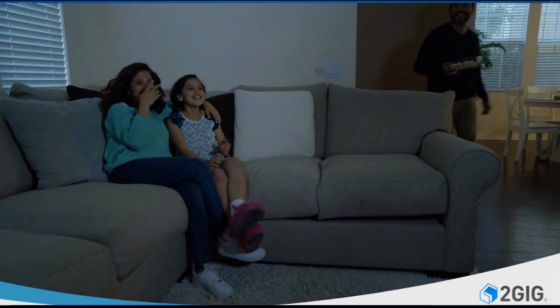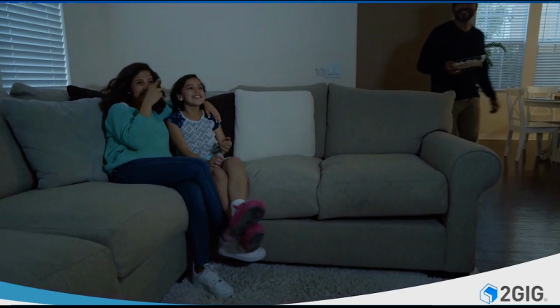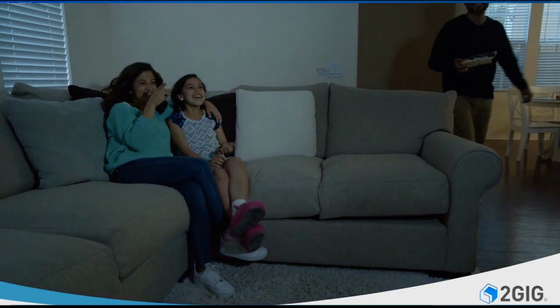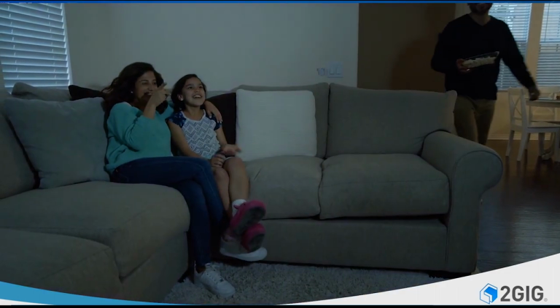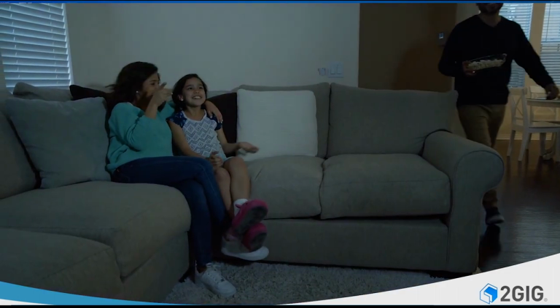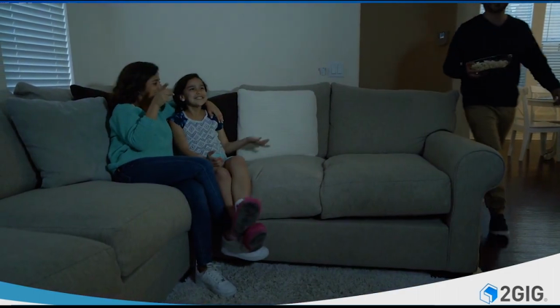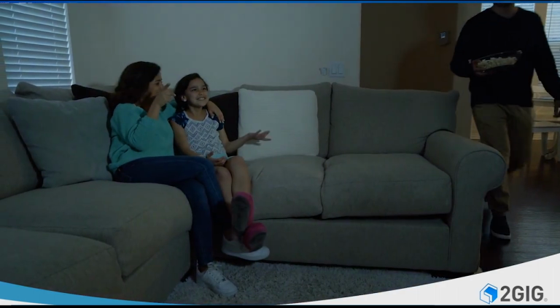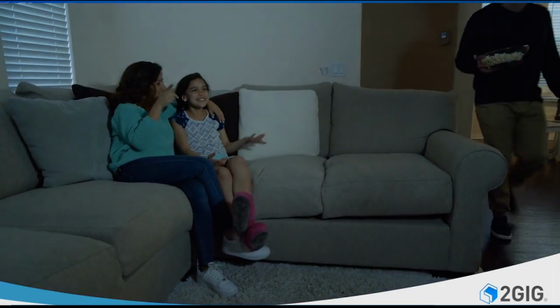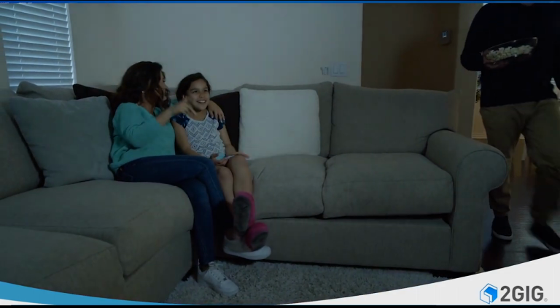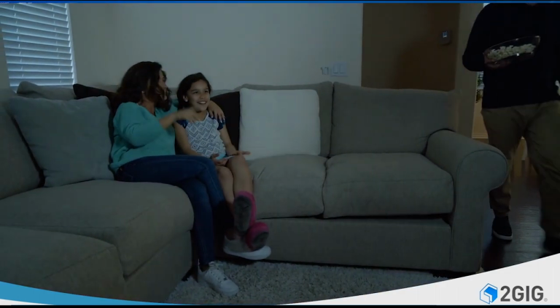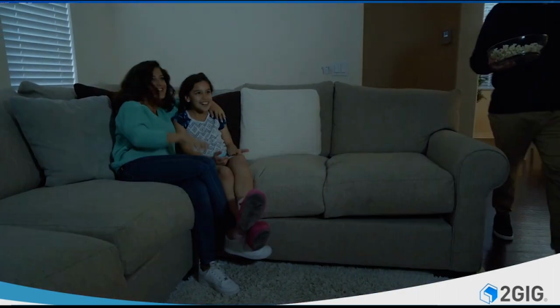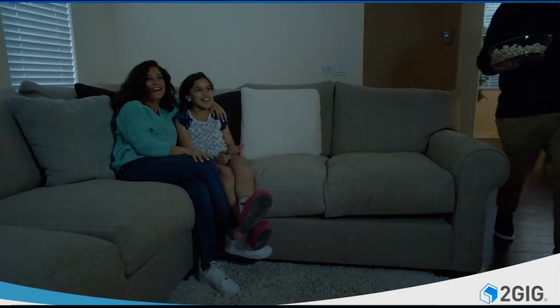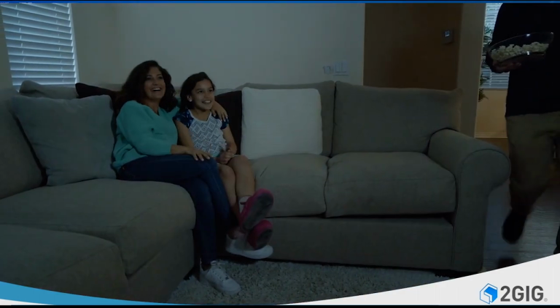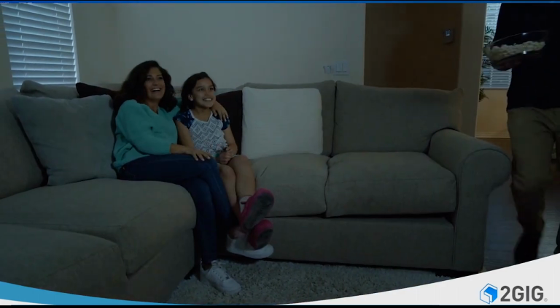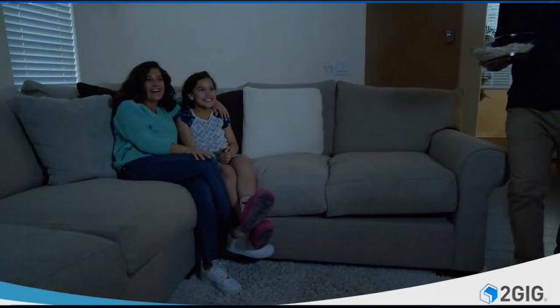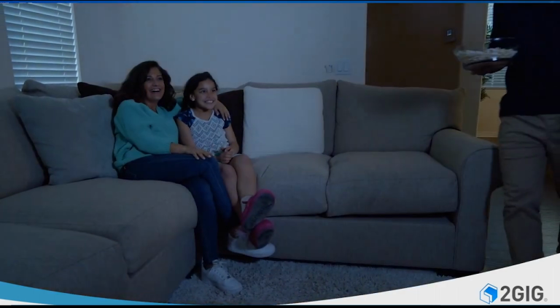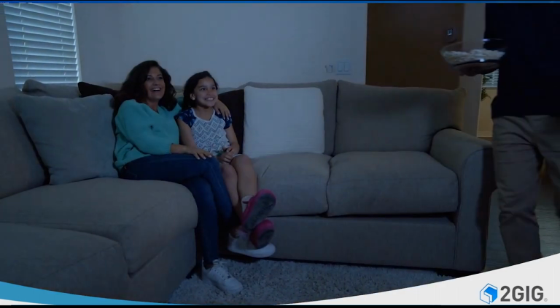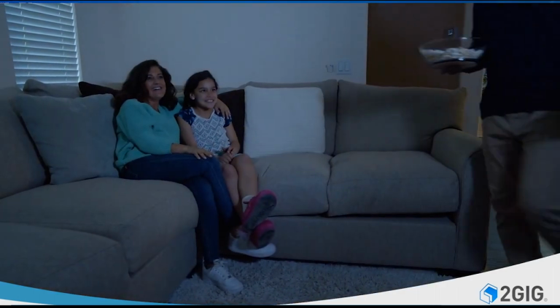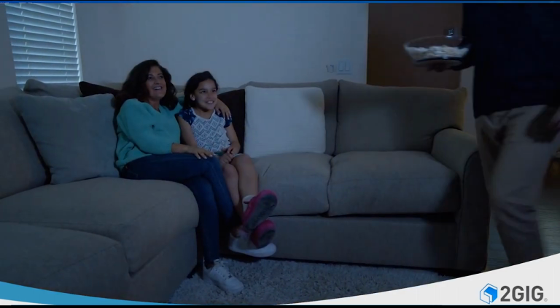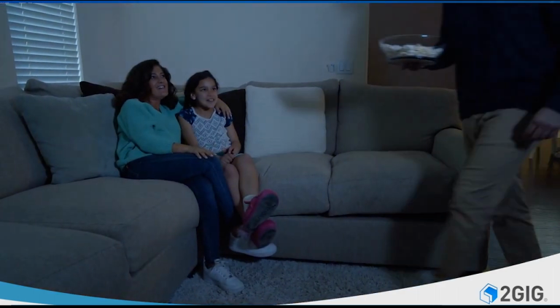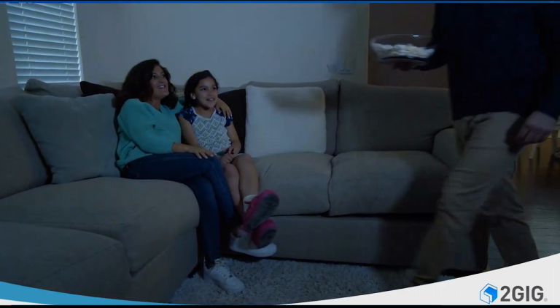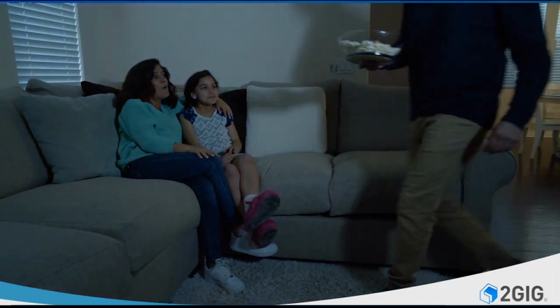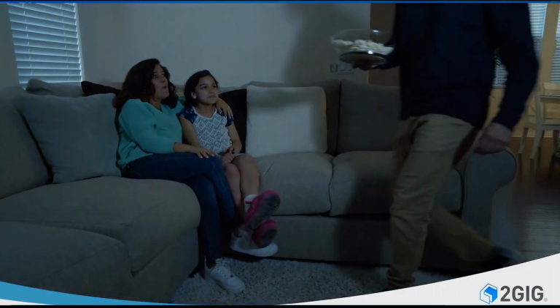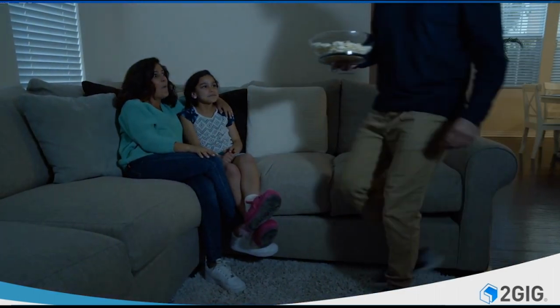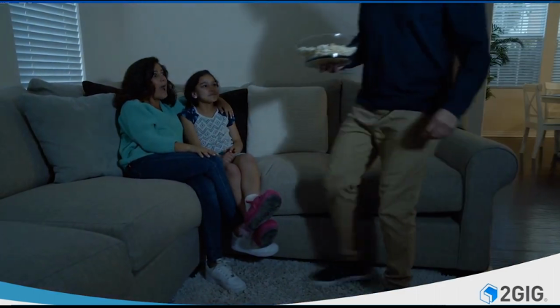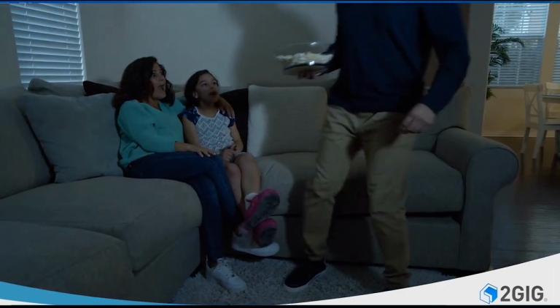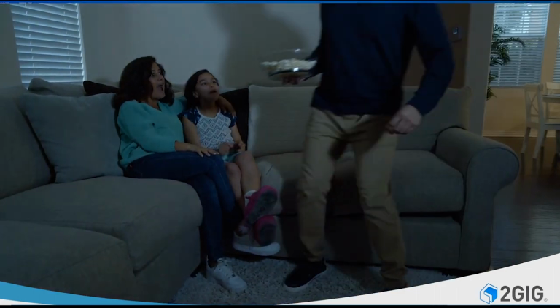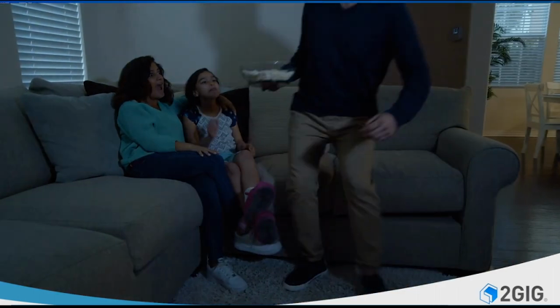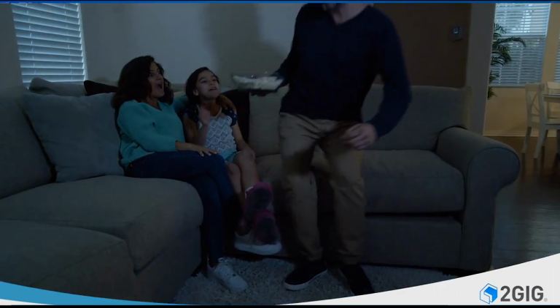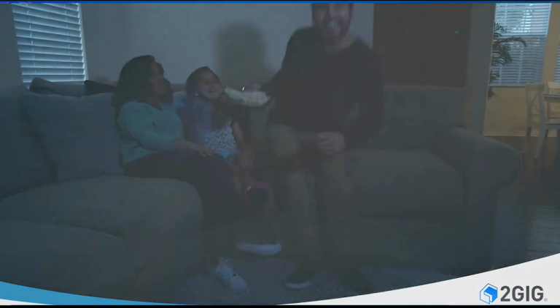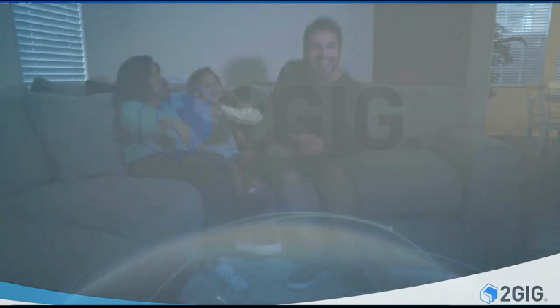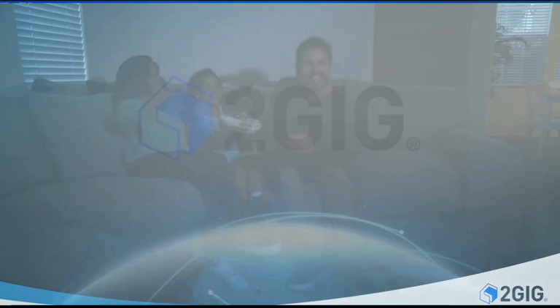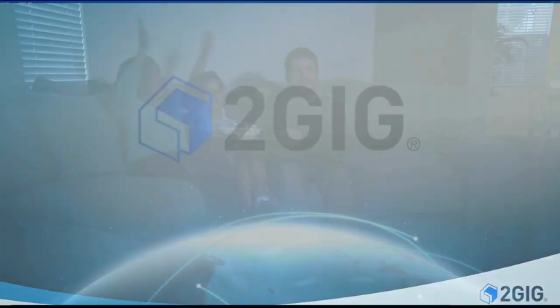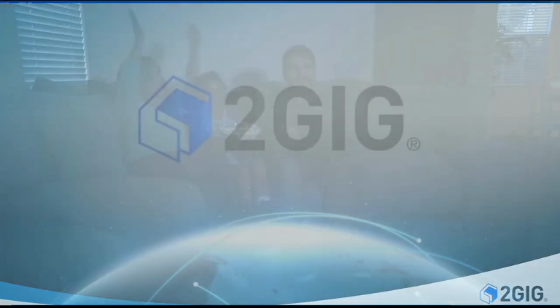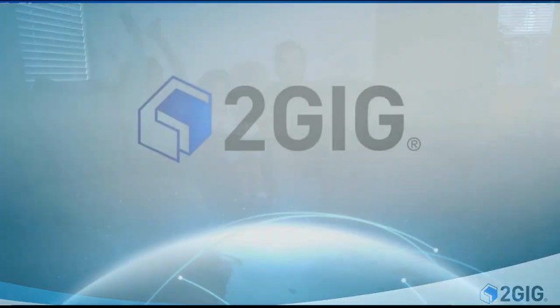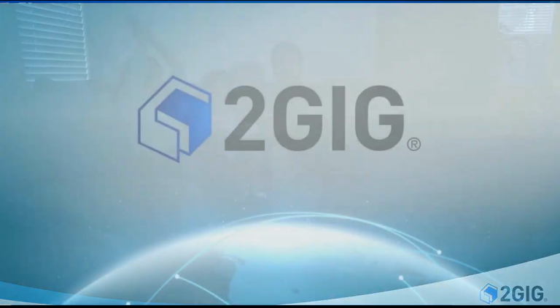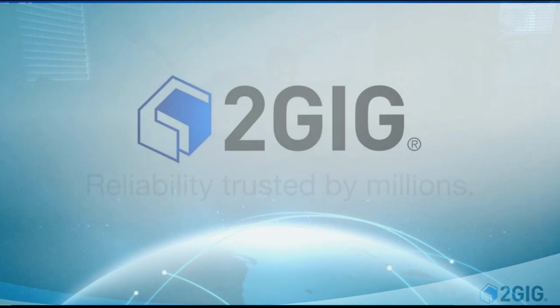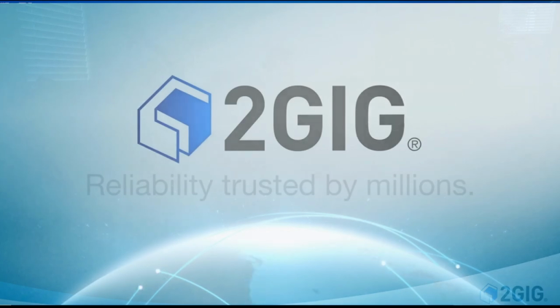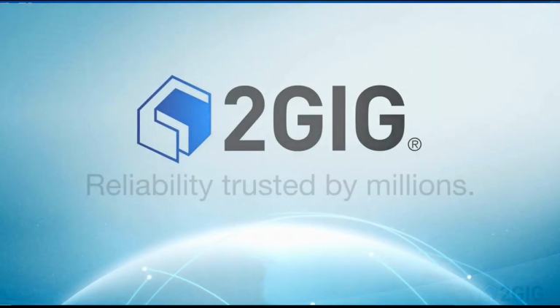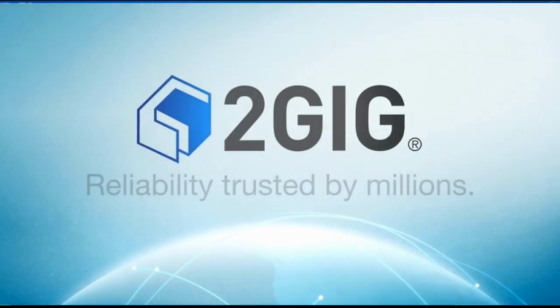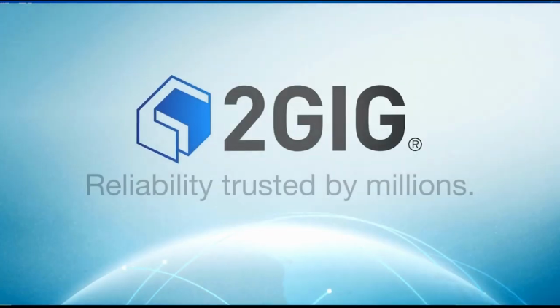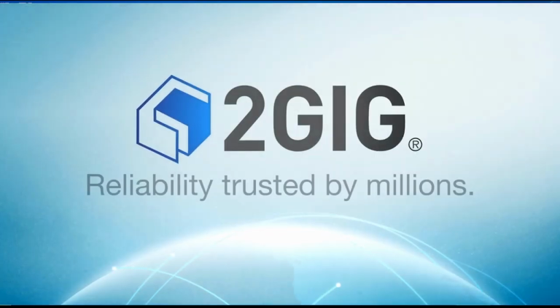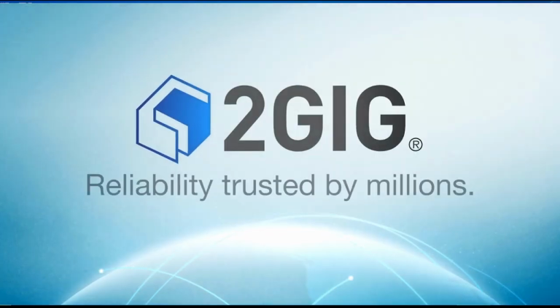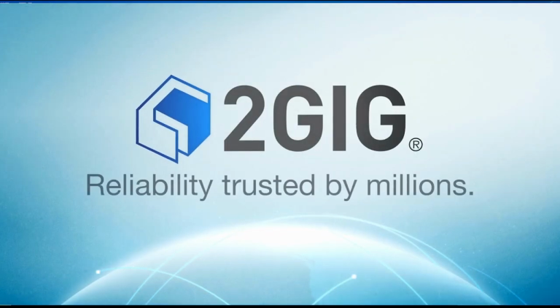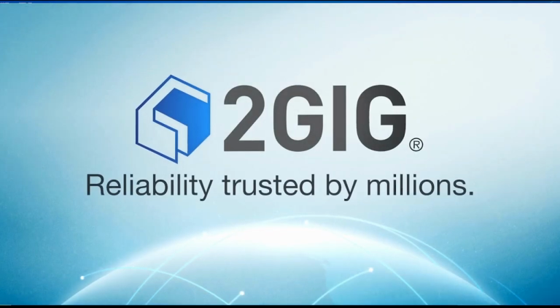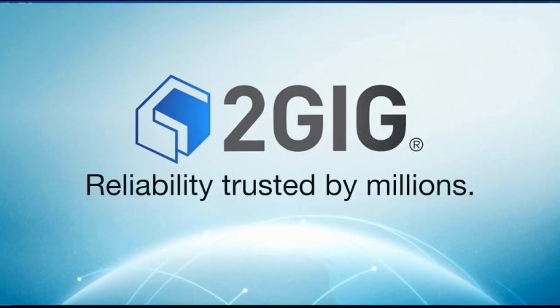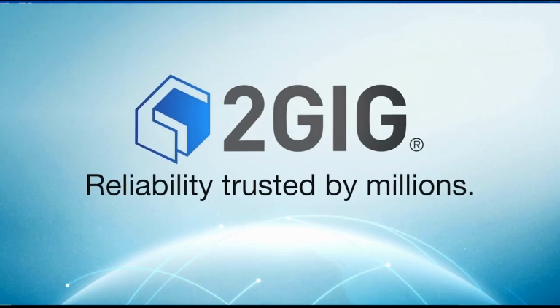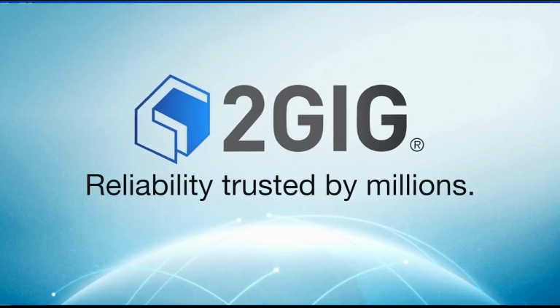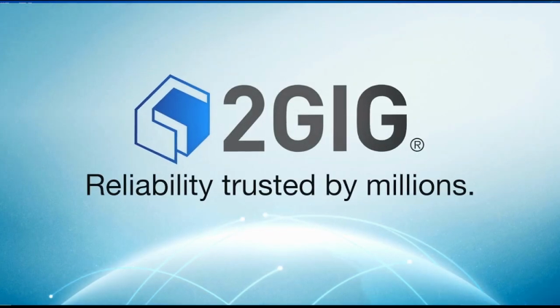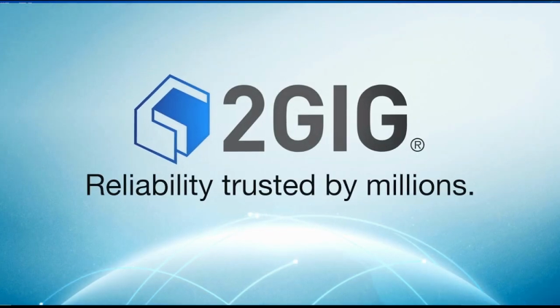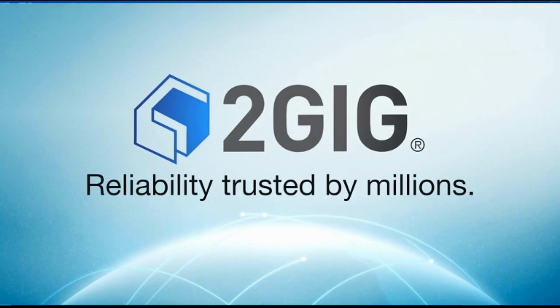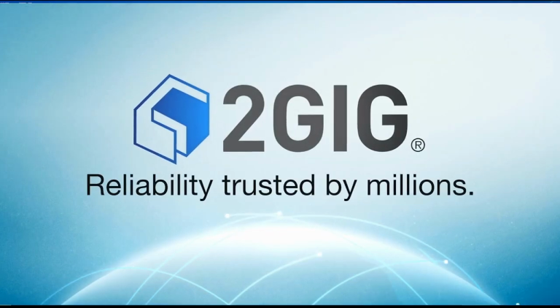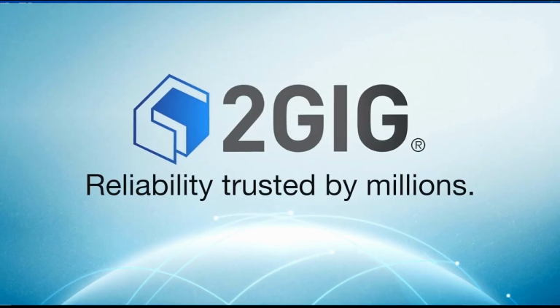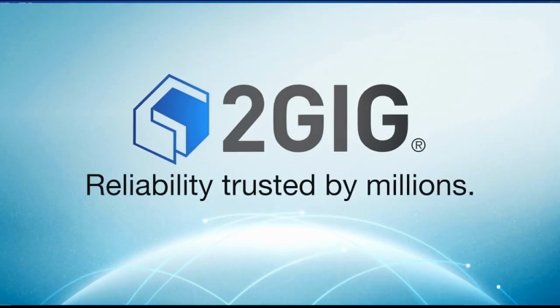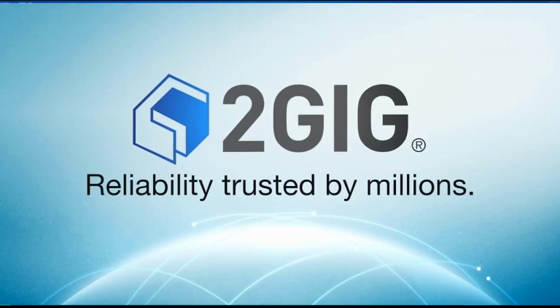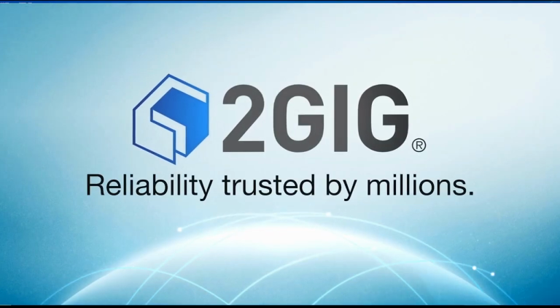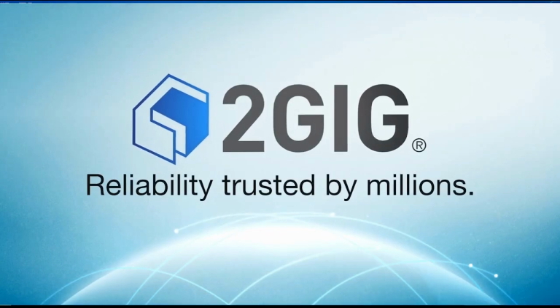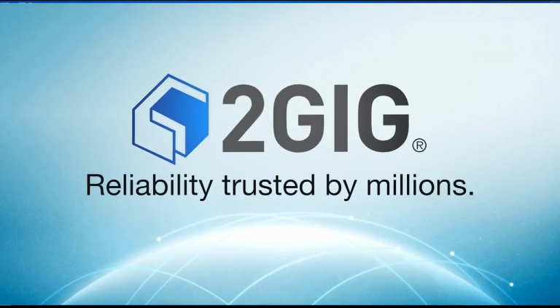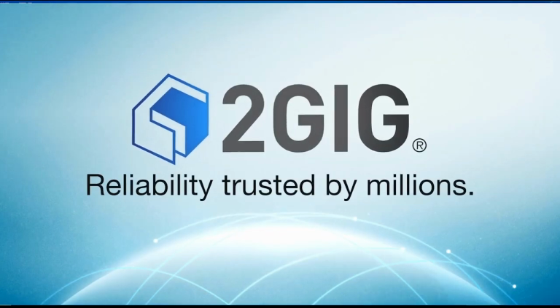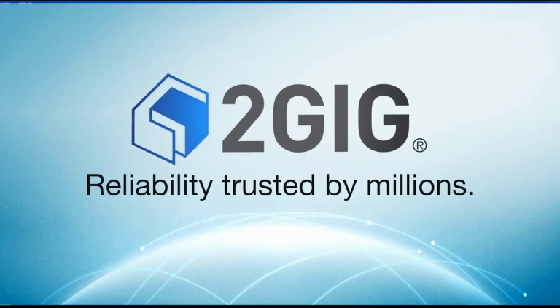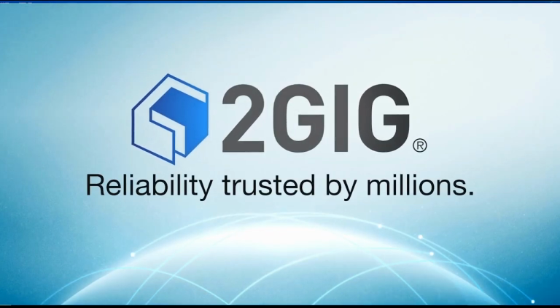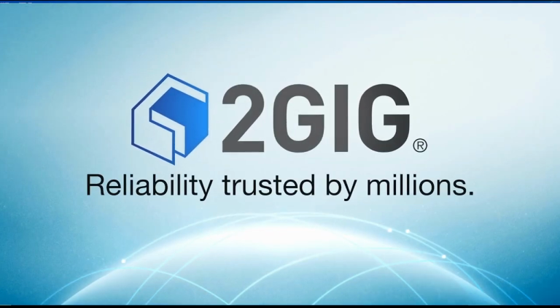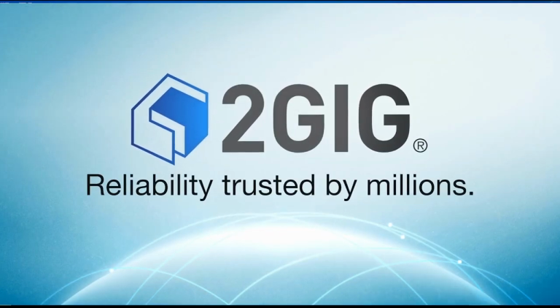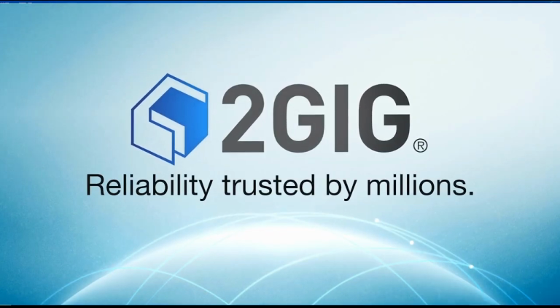Go hands-free and talk to your system through your favorite voice assistant, or set your lighting and climate scenes with the touch of a button — all this and more from 2gig reliability, trusted by millions.